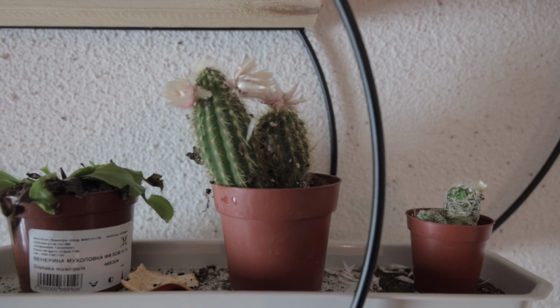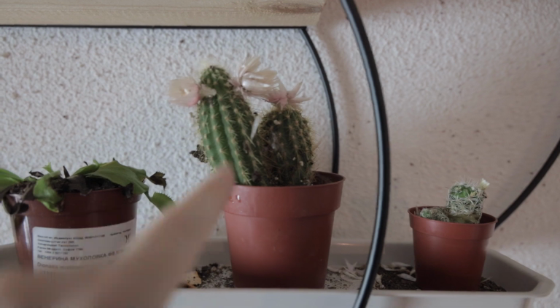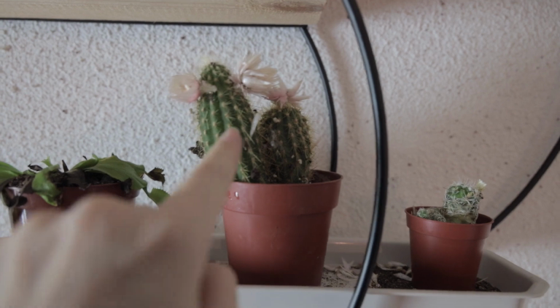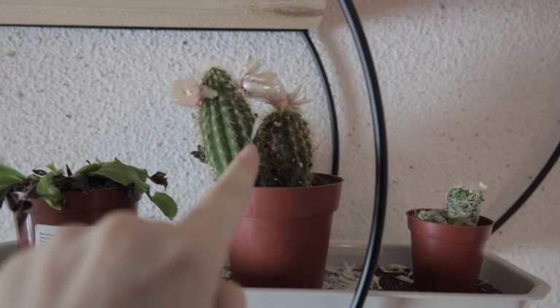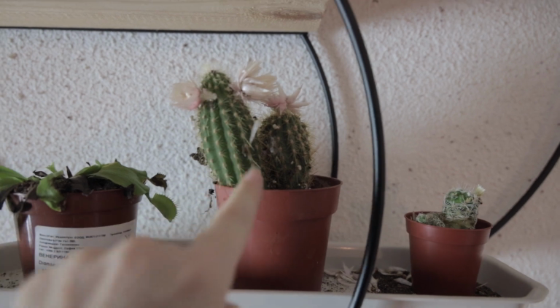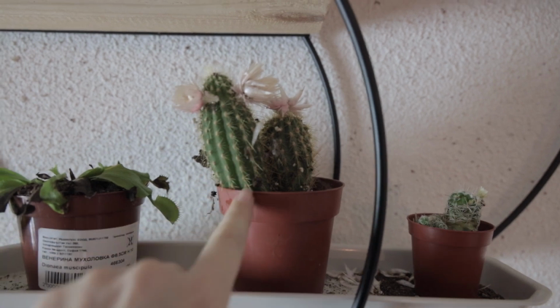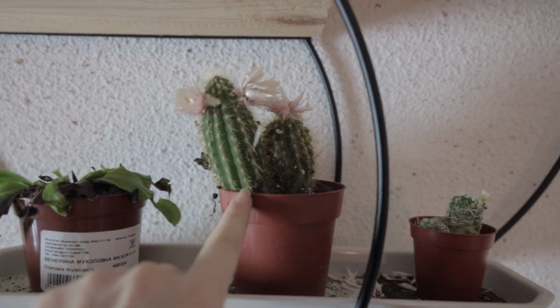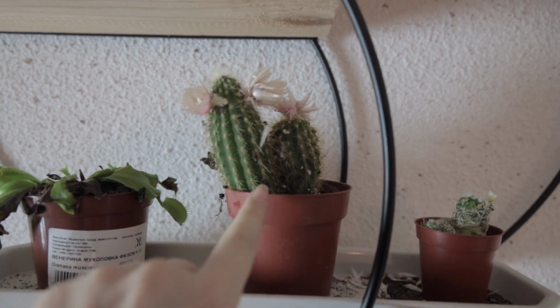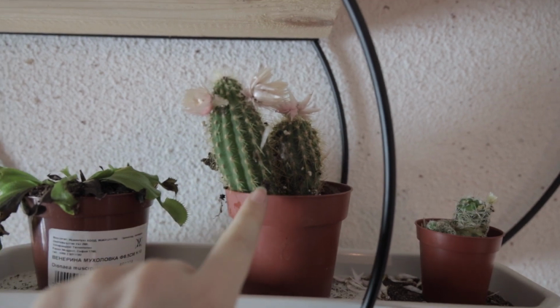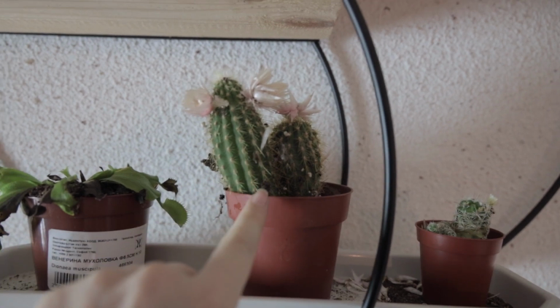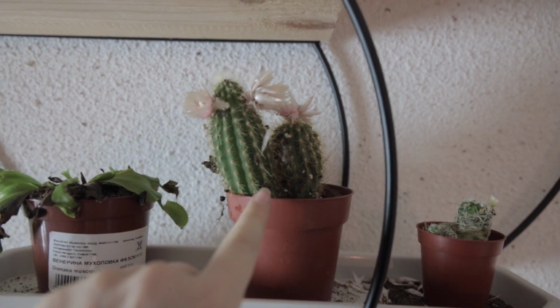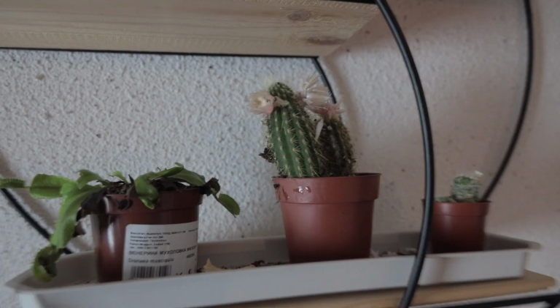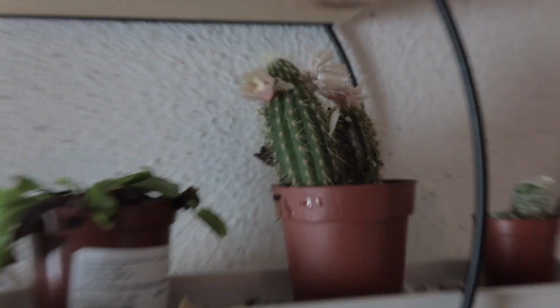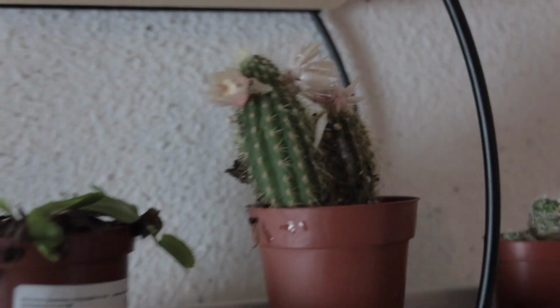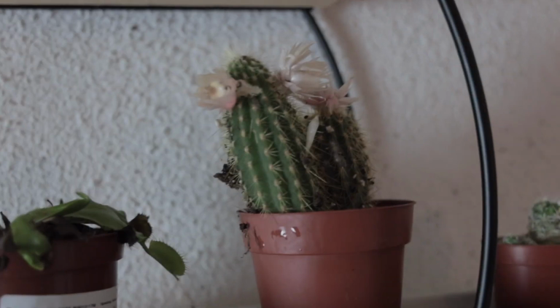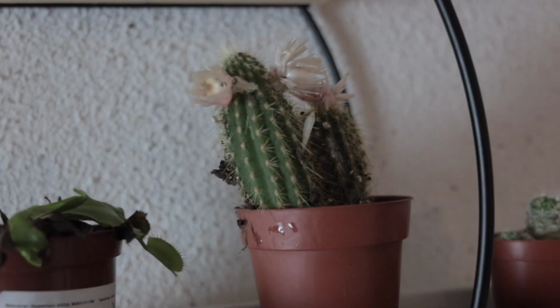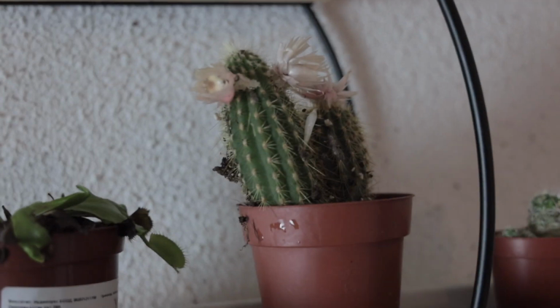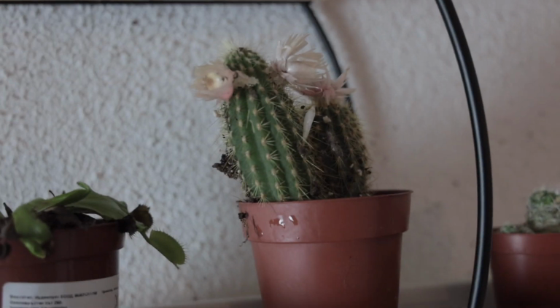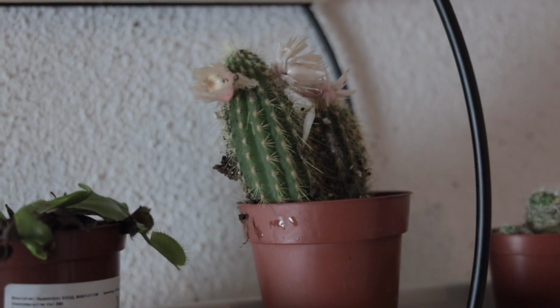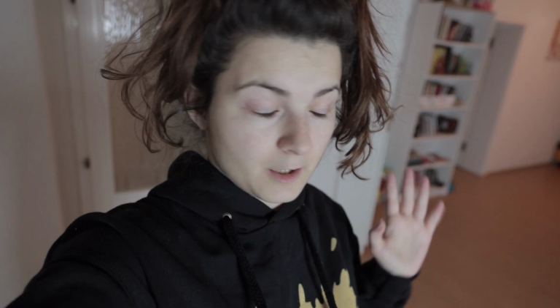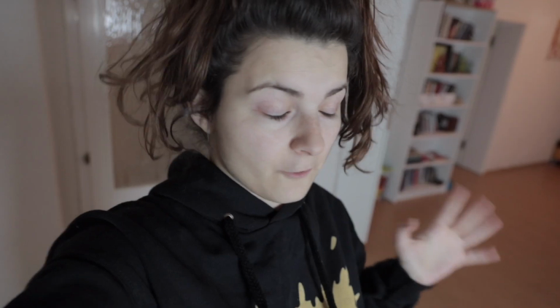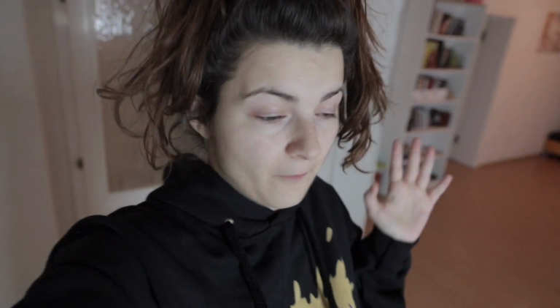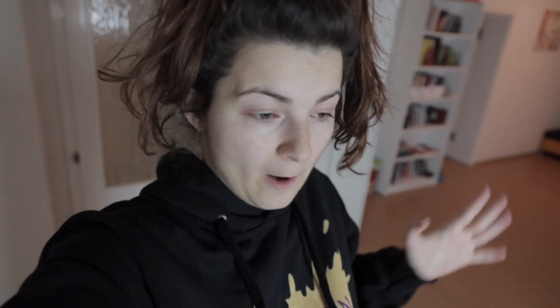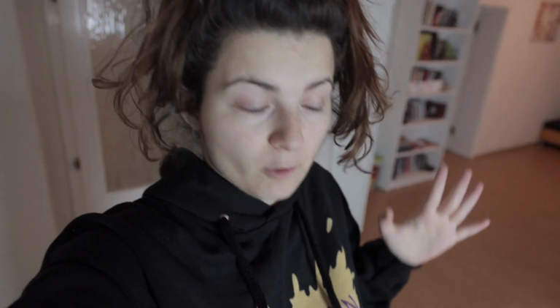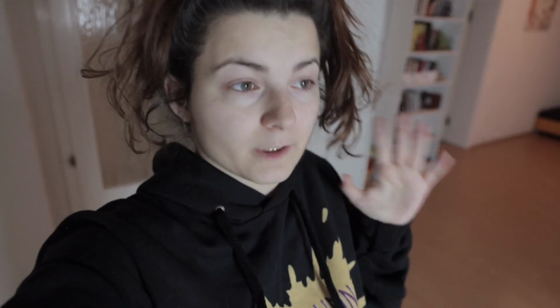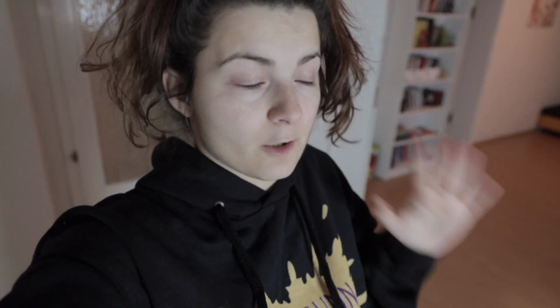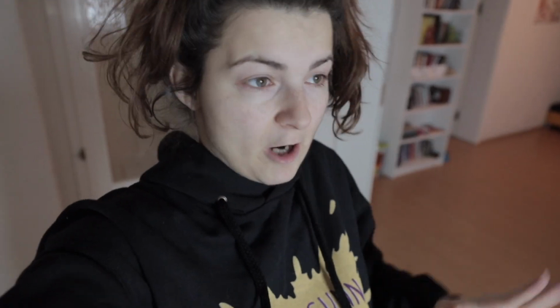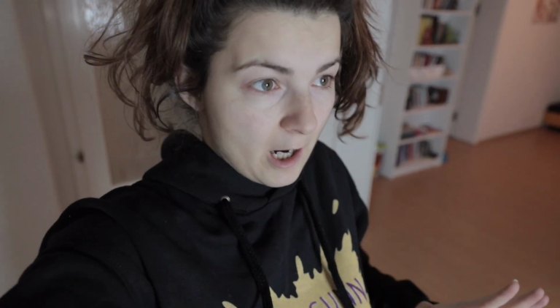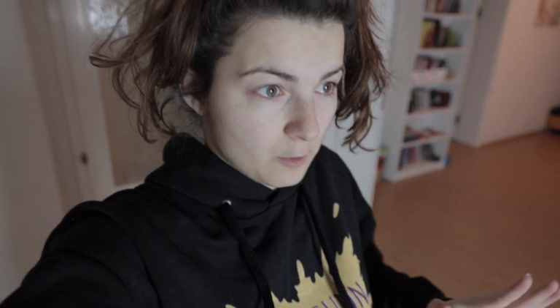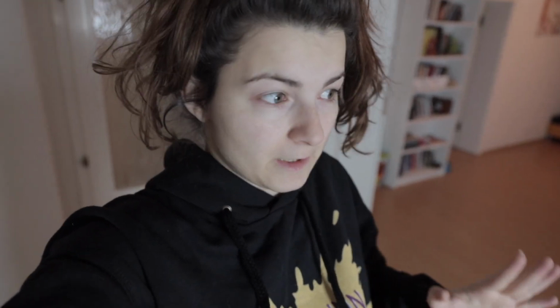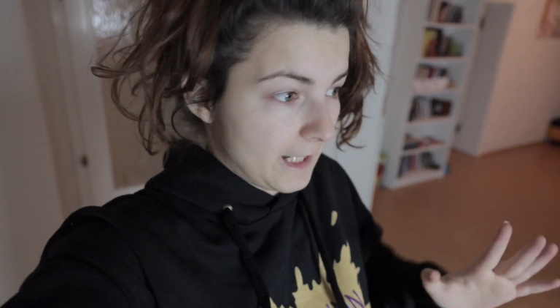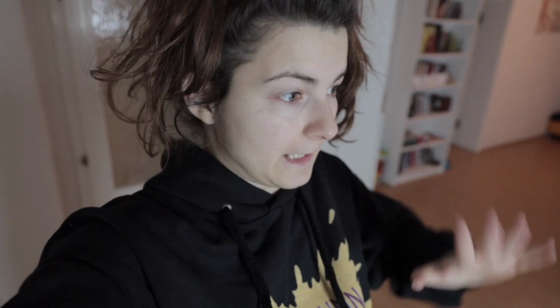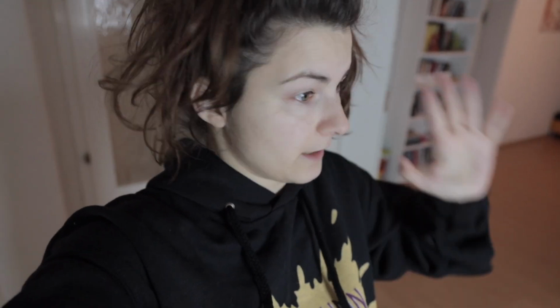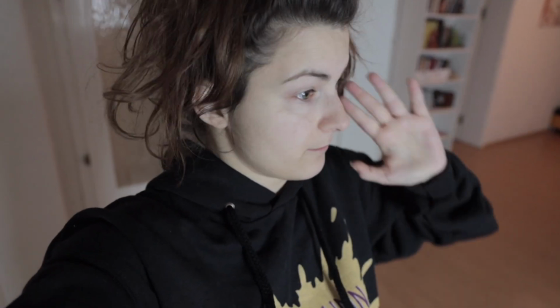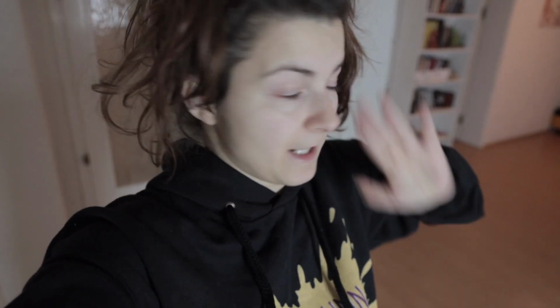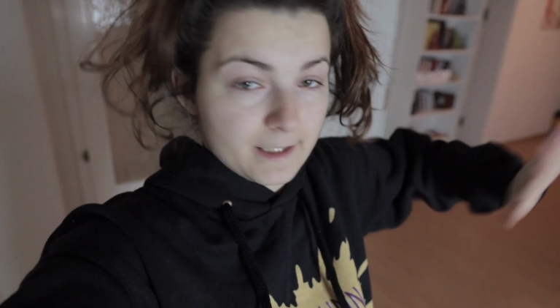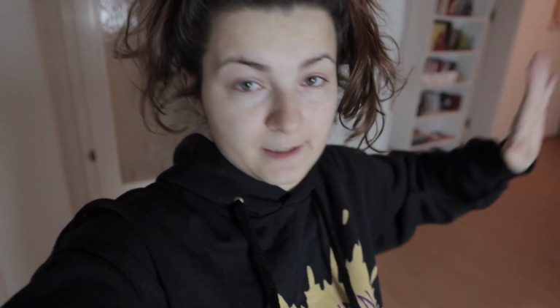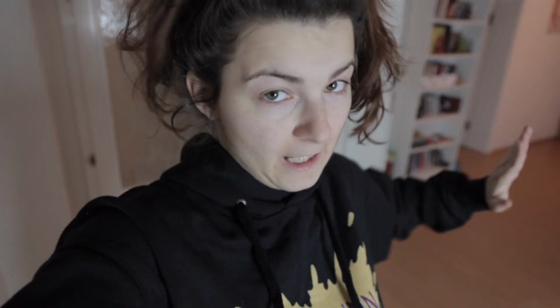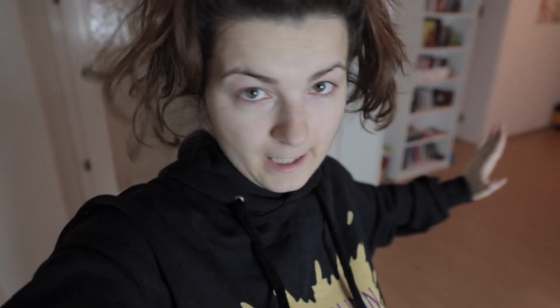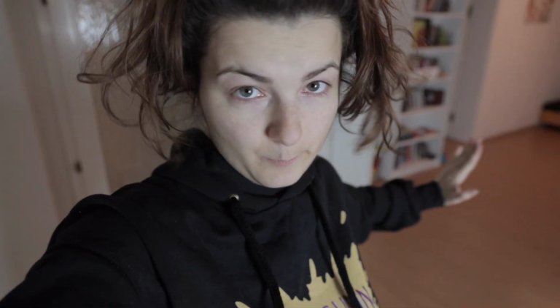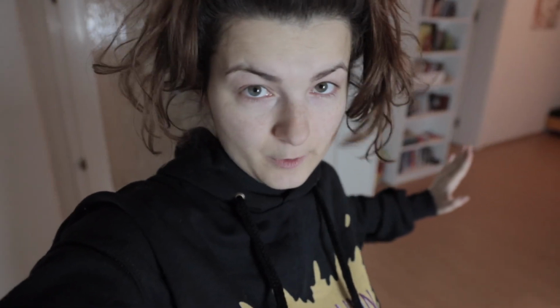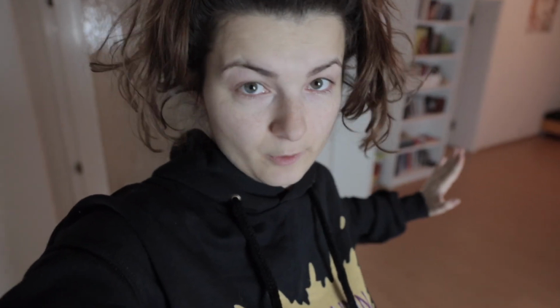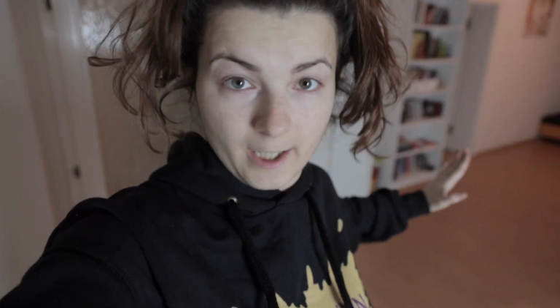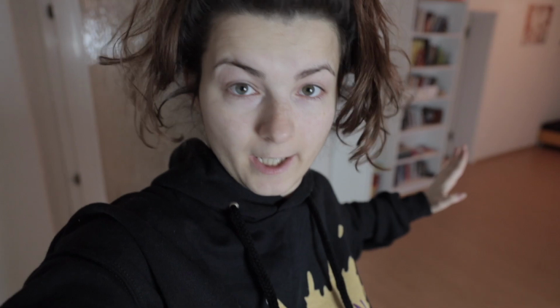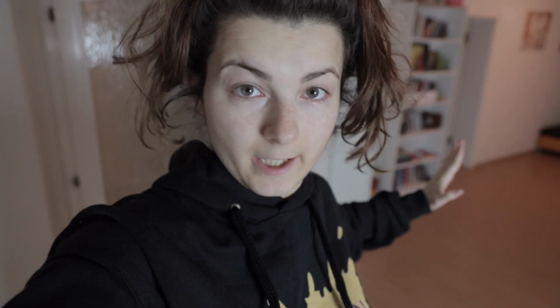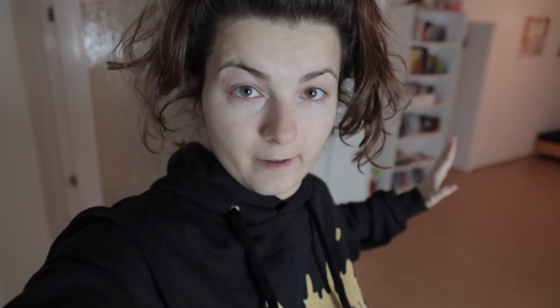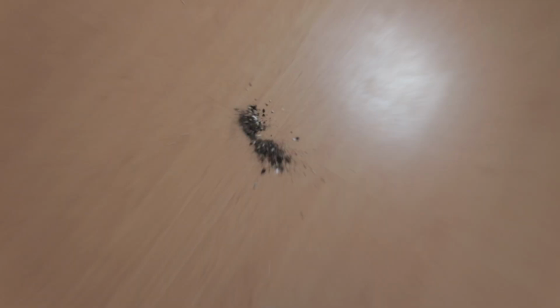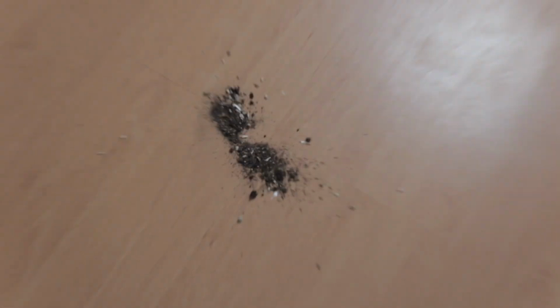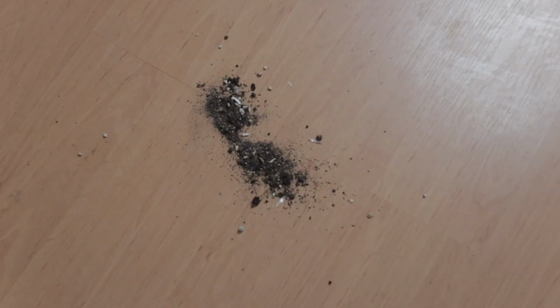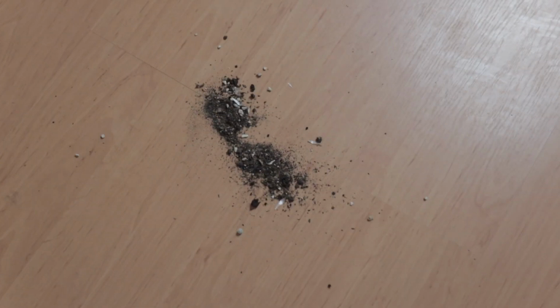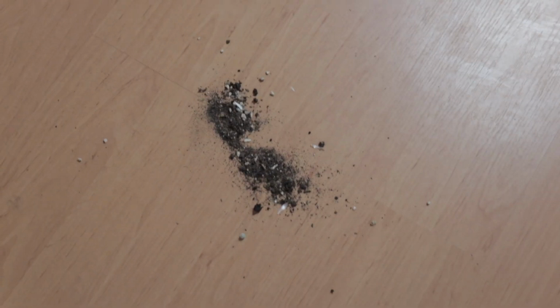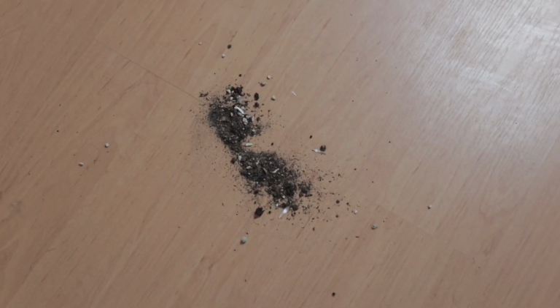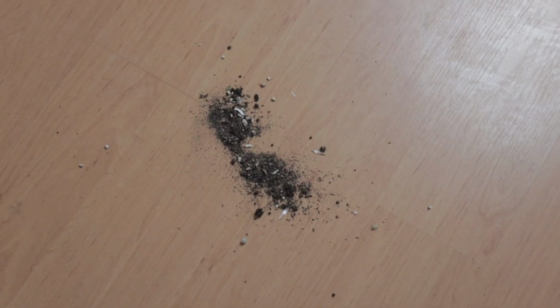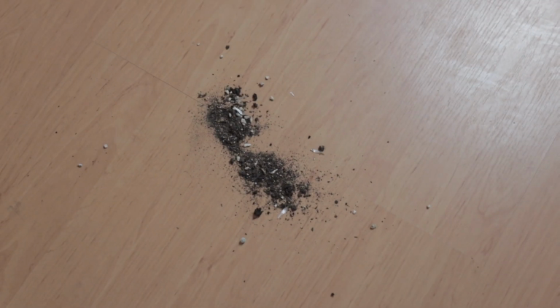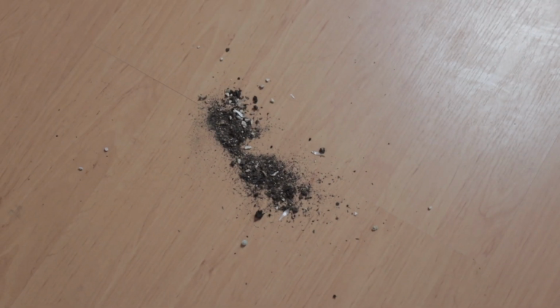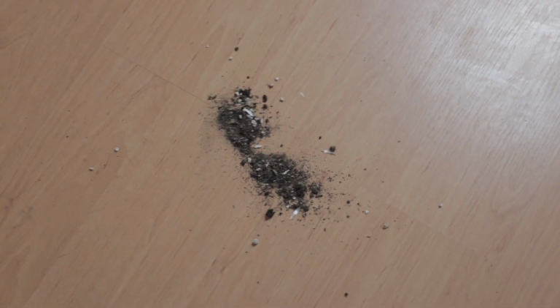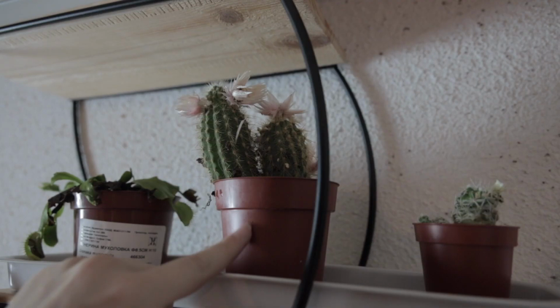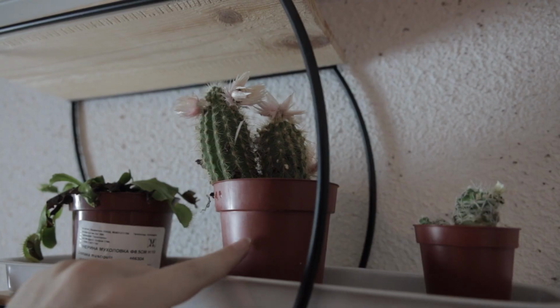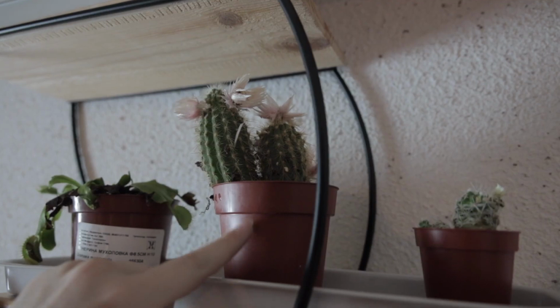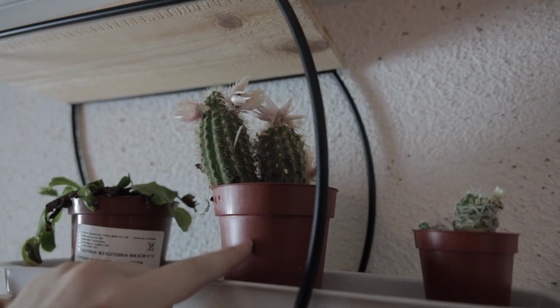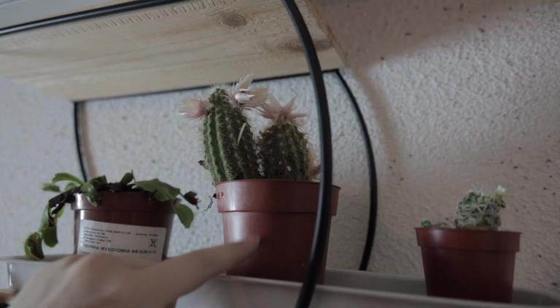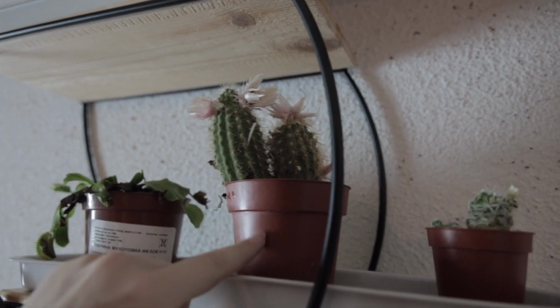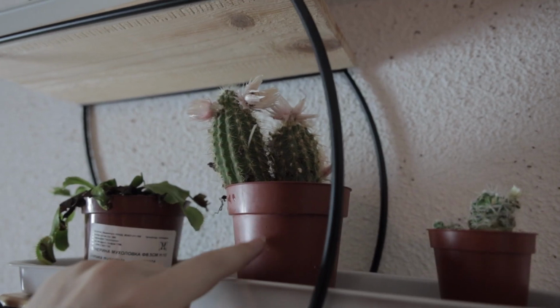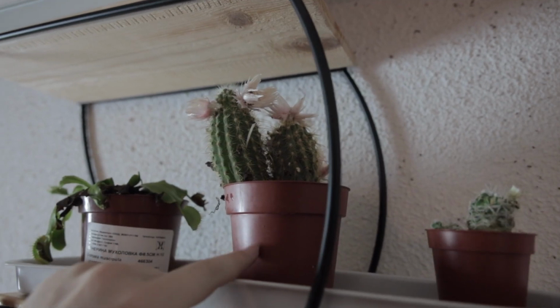Especially this one. Poor guy. He fell on the ground like 10 times, okay? And he just fell again. Sorry, little guy.